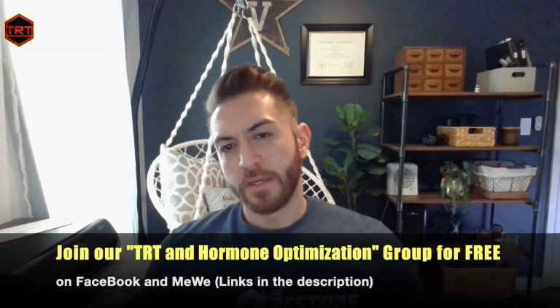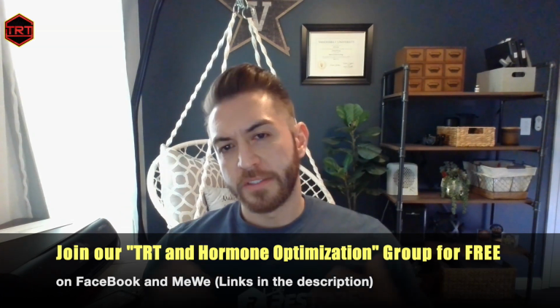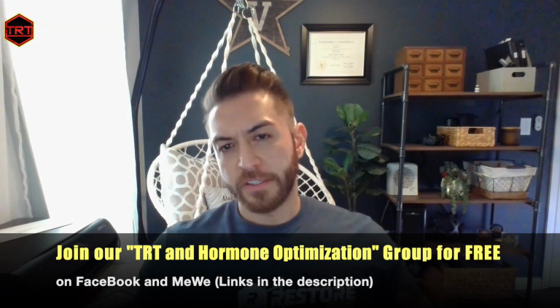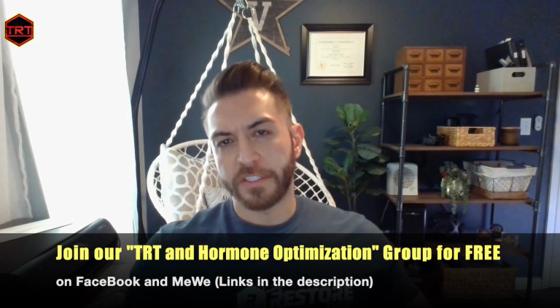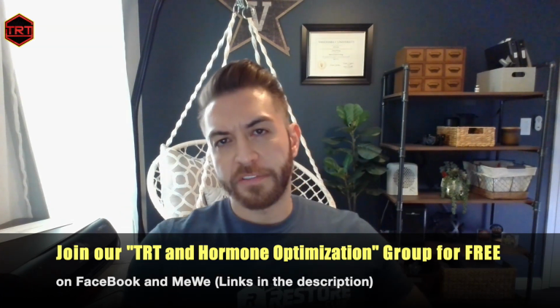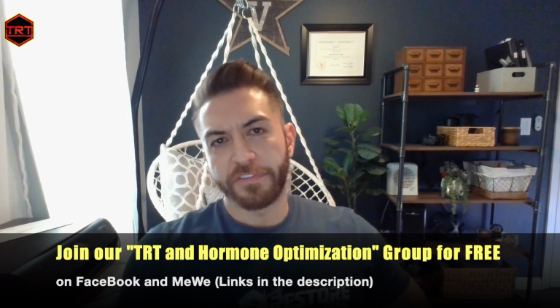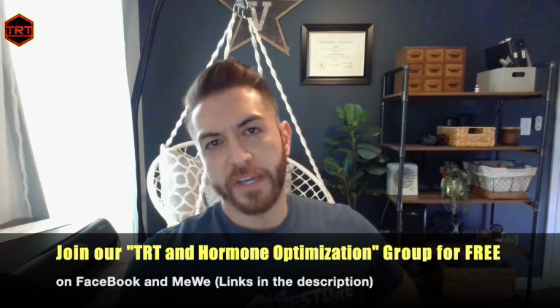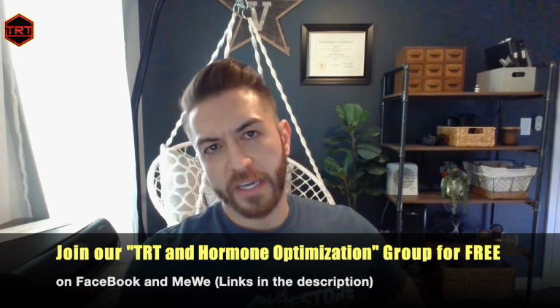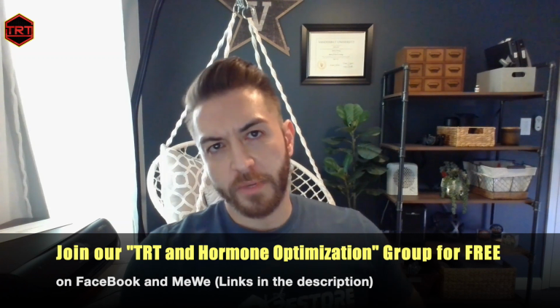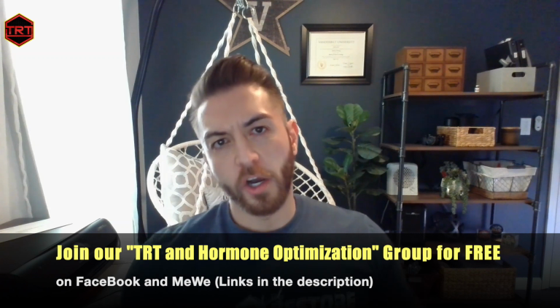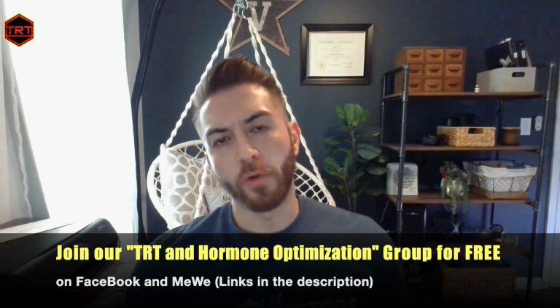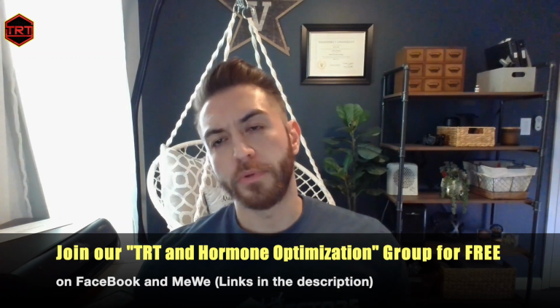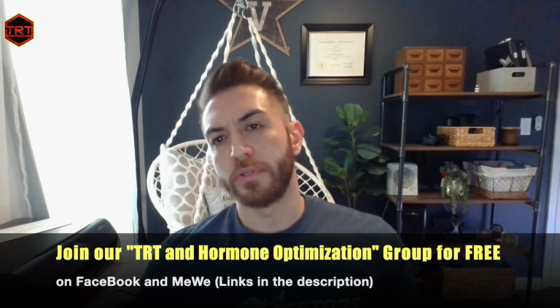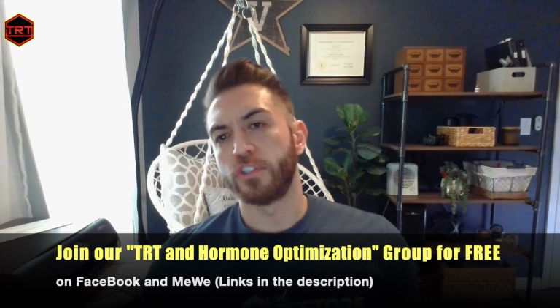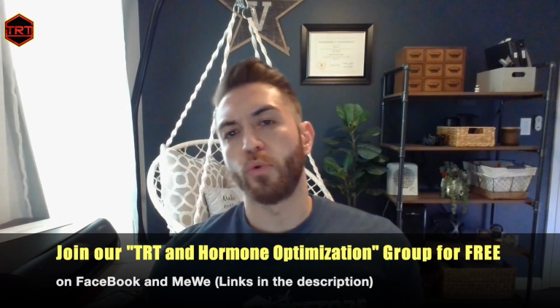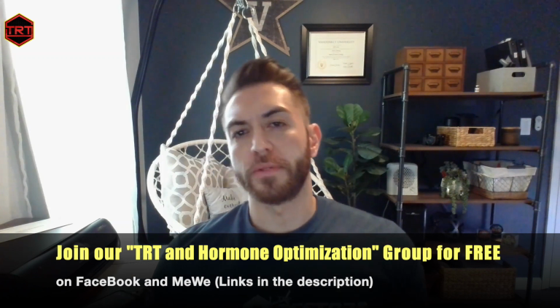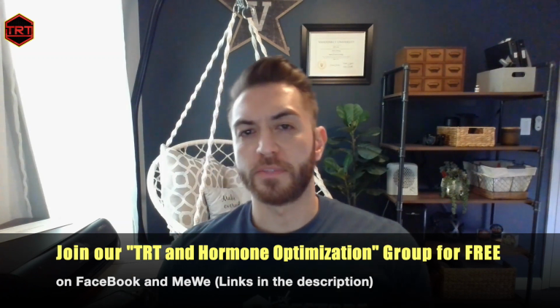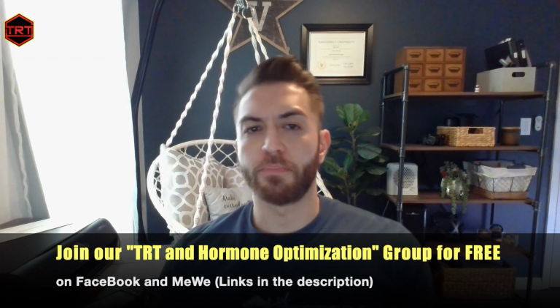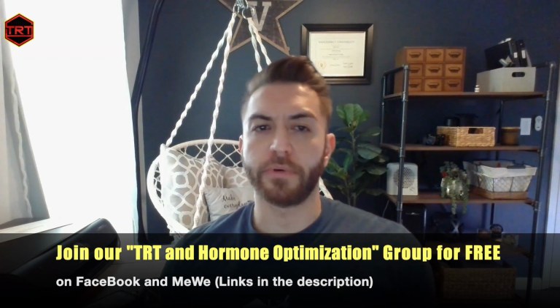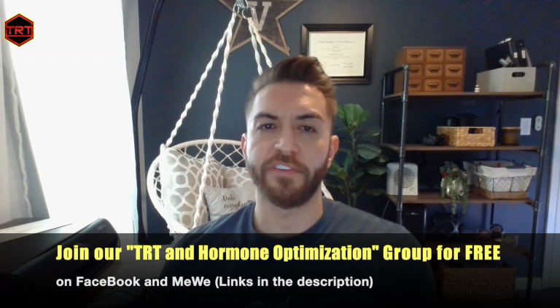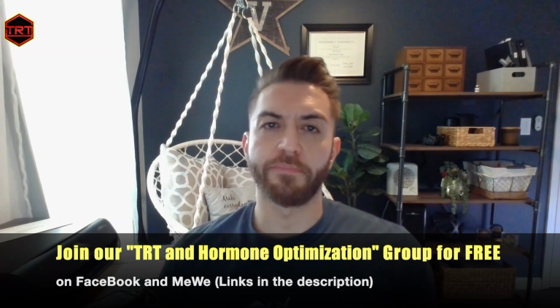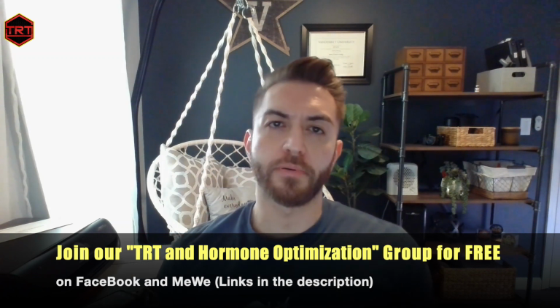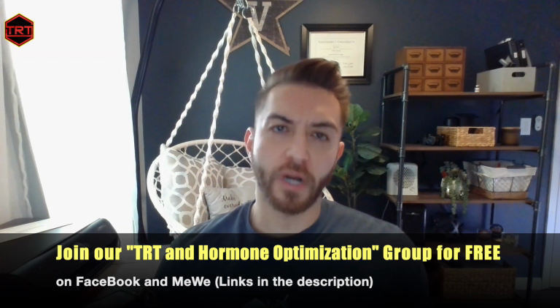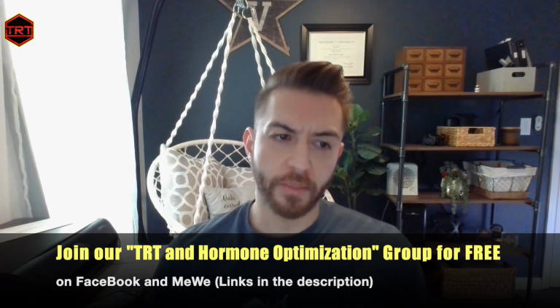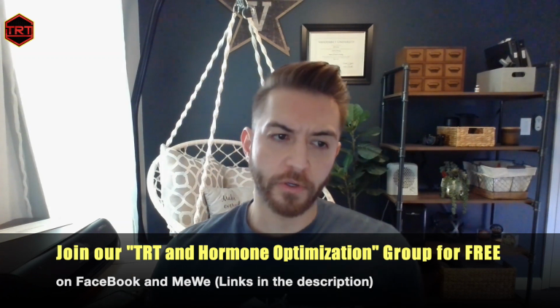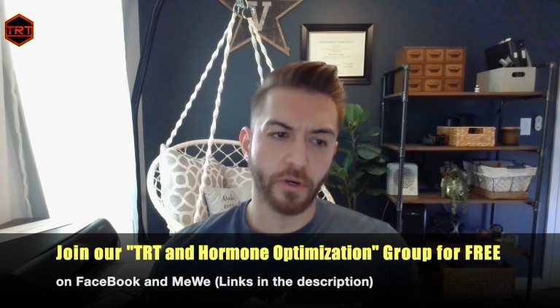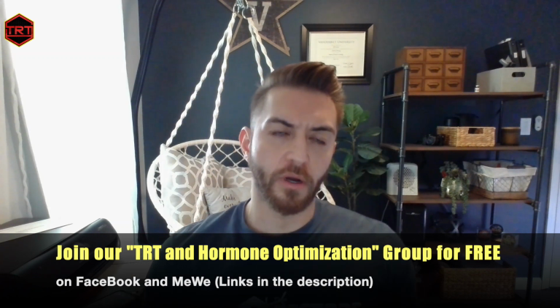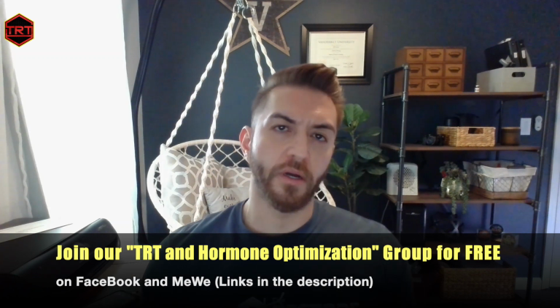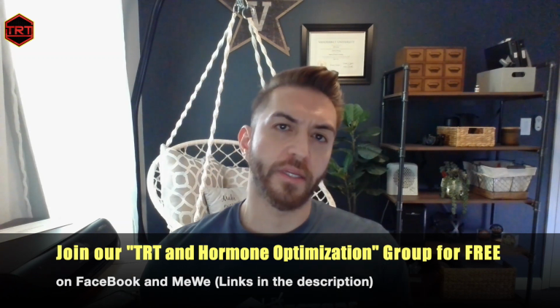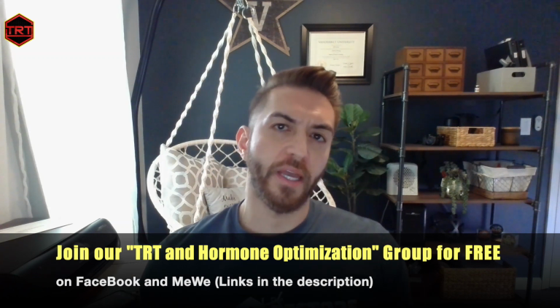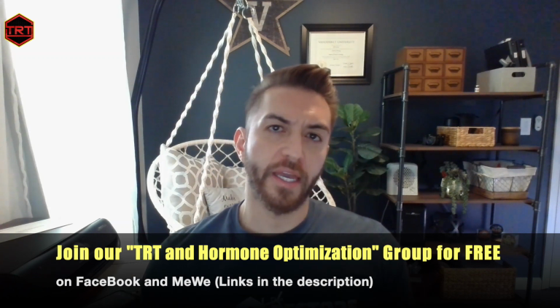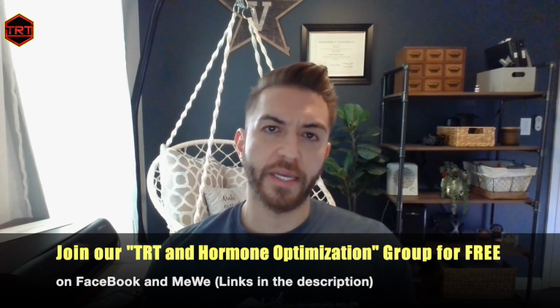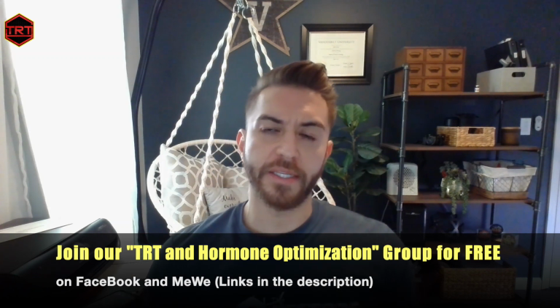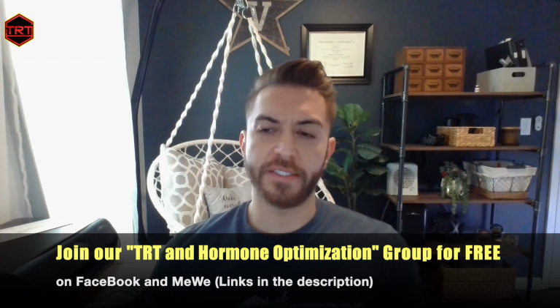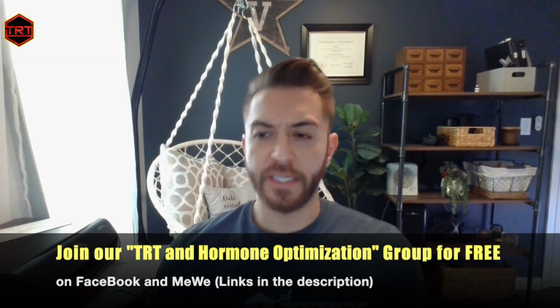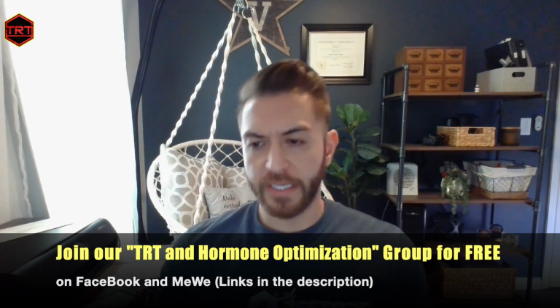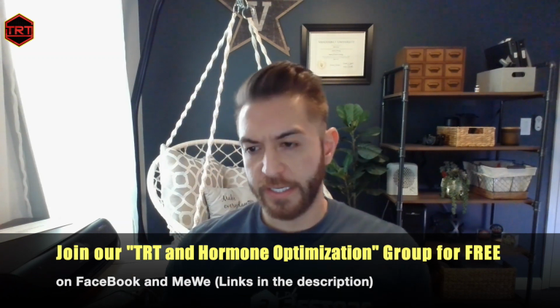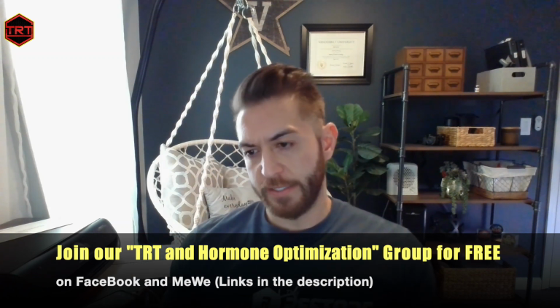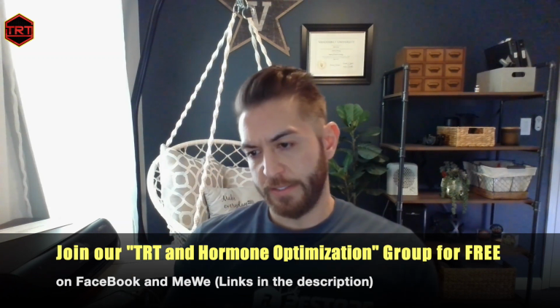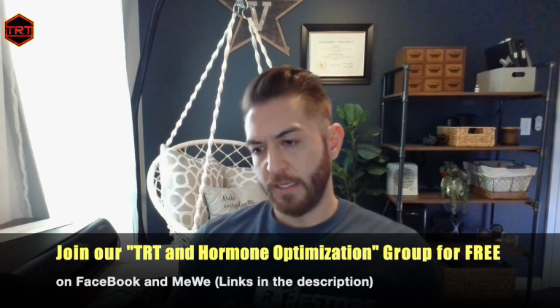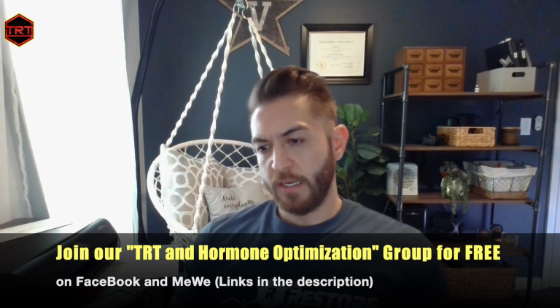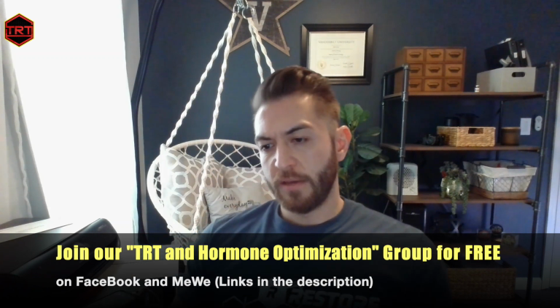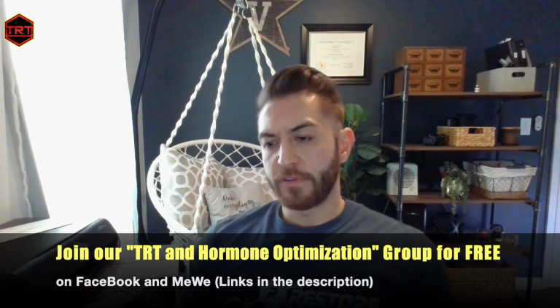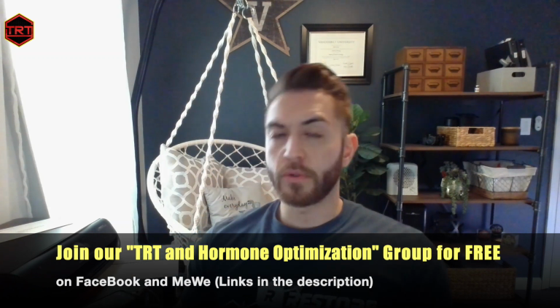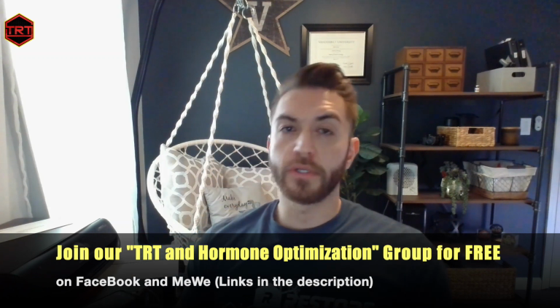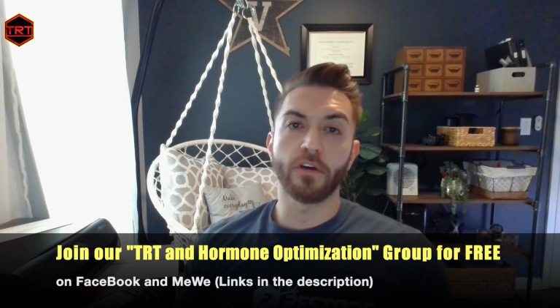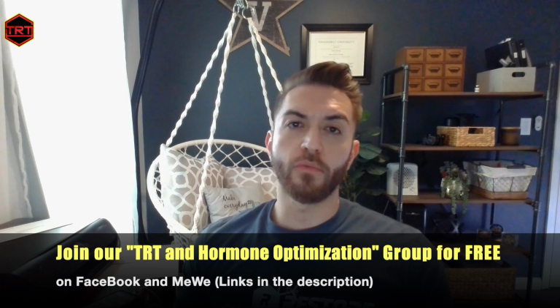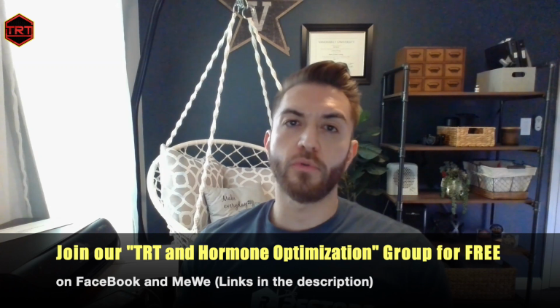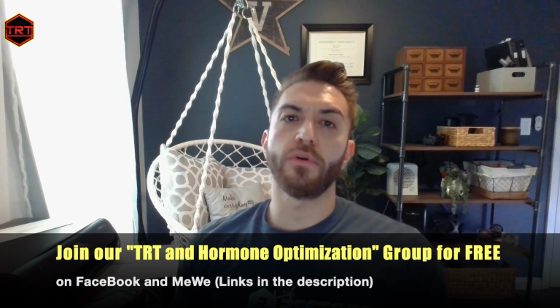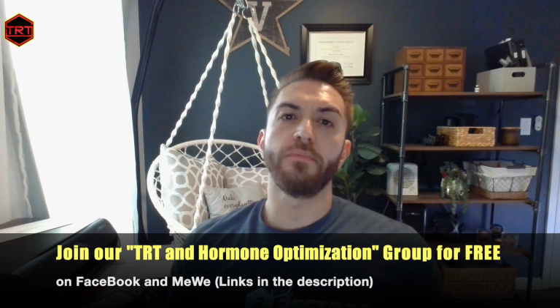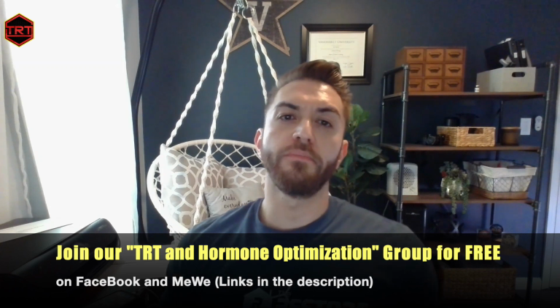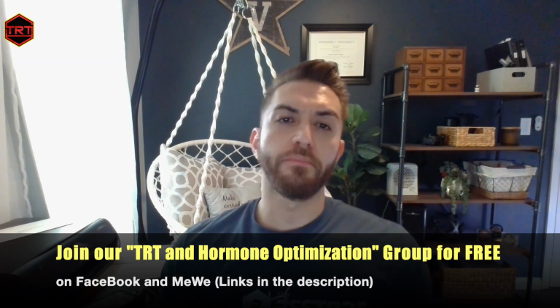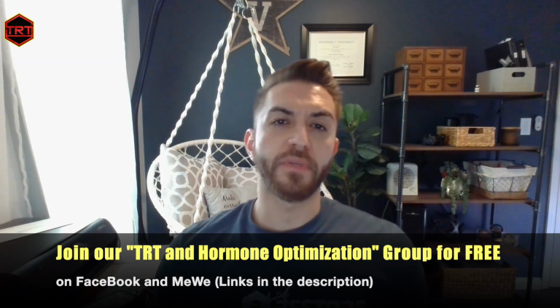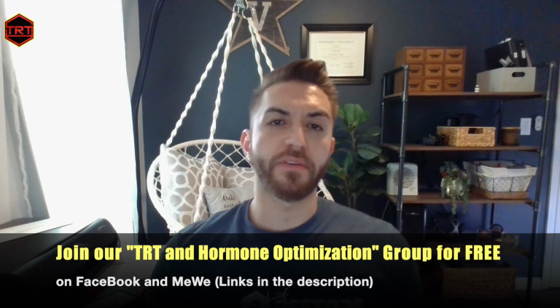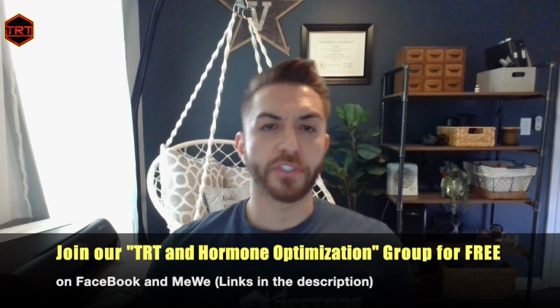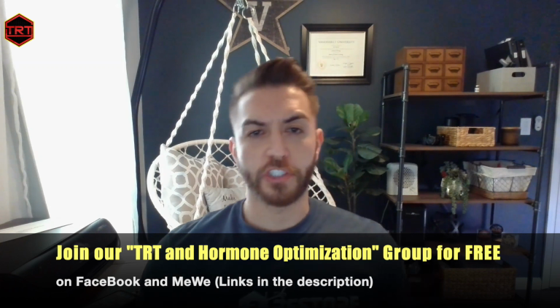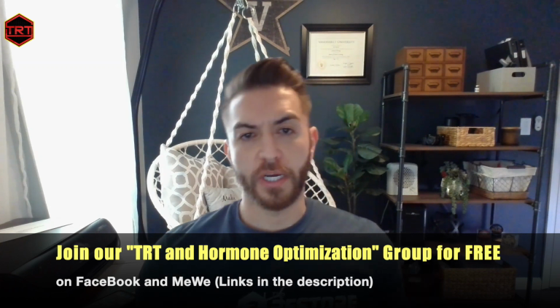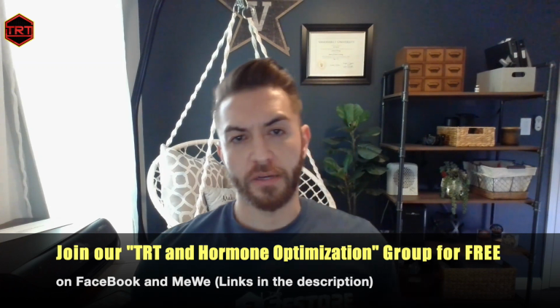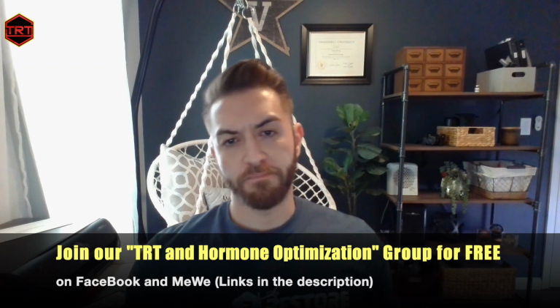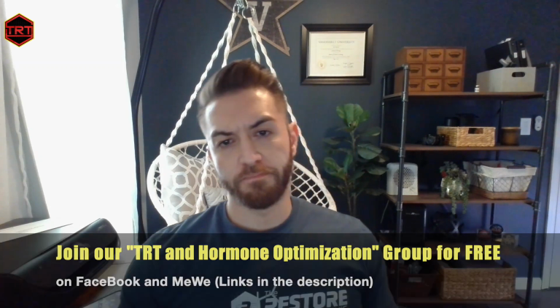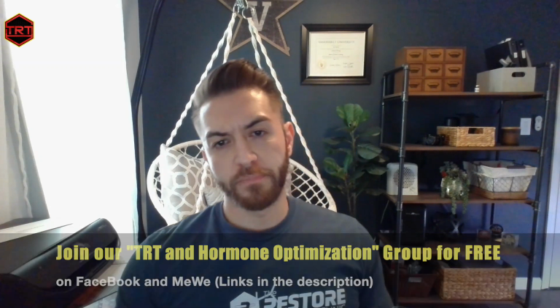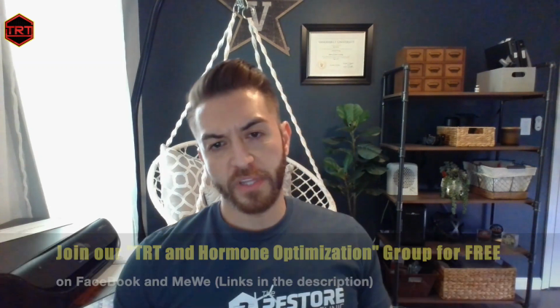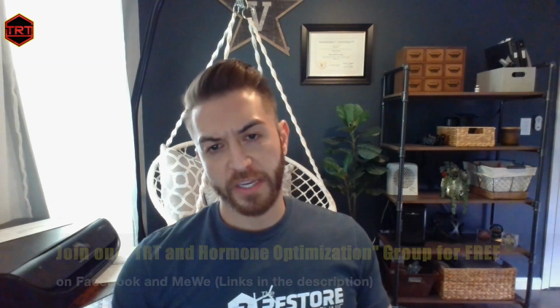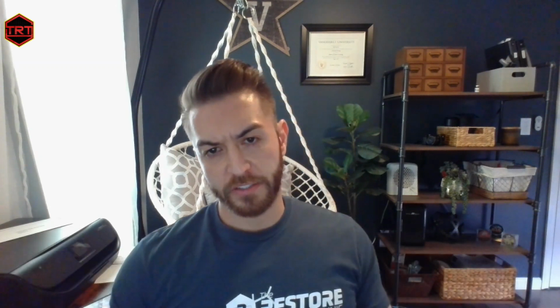TRT fam, hope you enjoyed this brief primer on NAD. If you want to know more, give us a shout. Thanks.